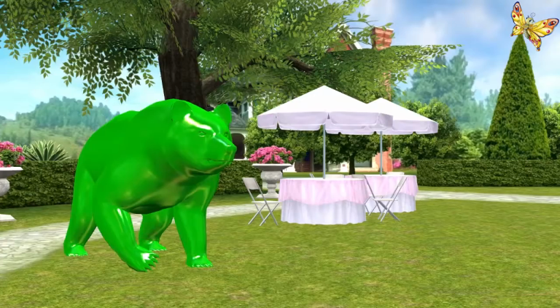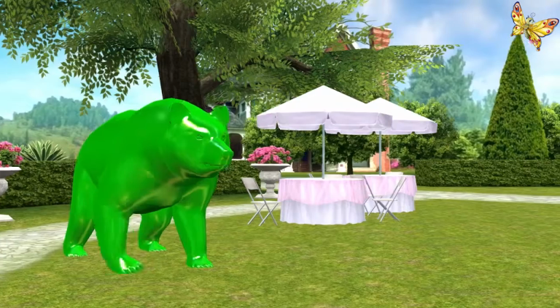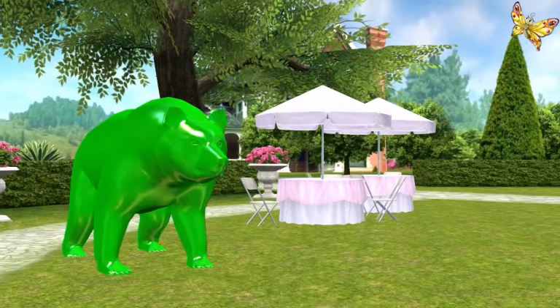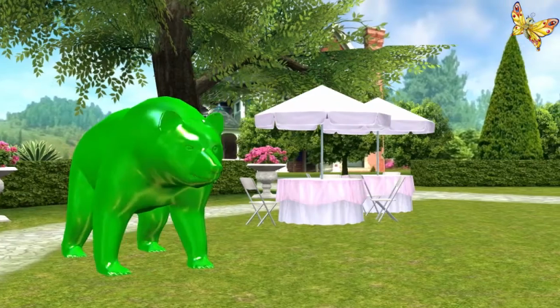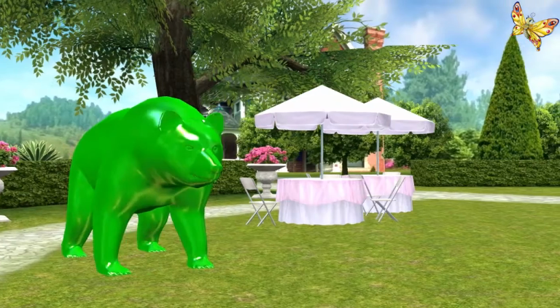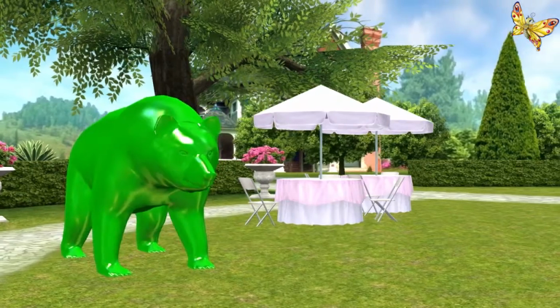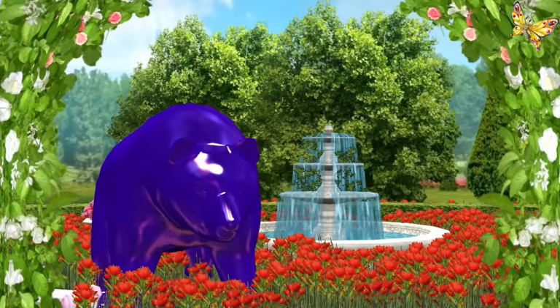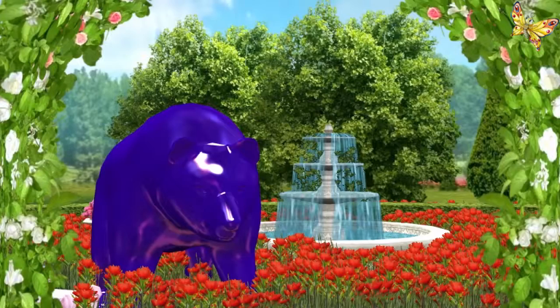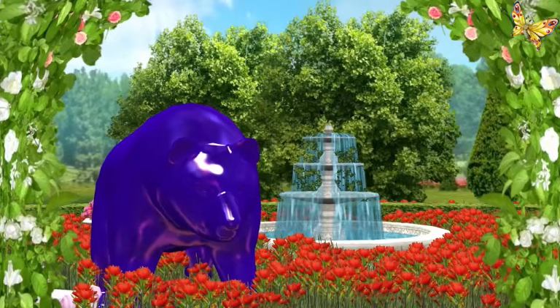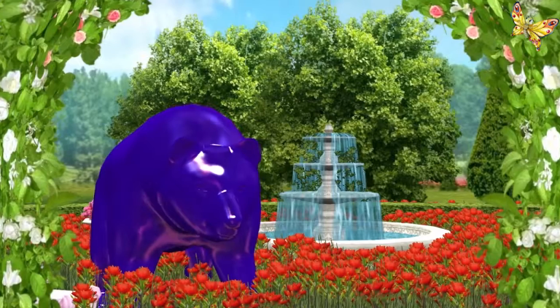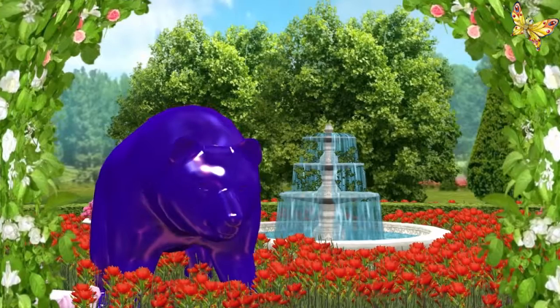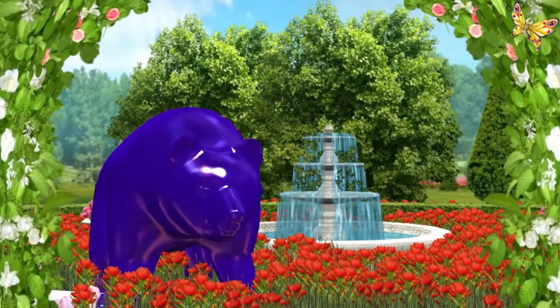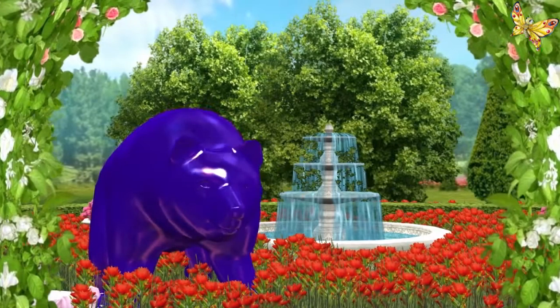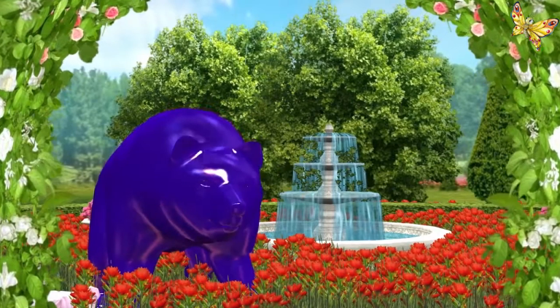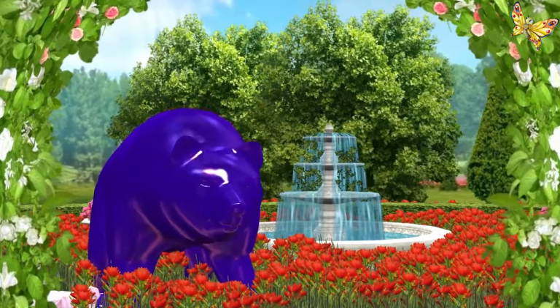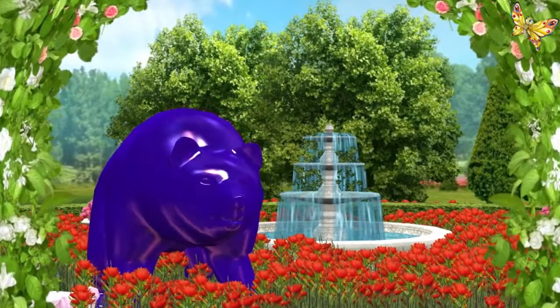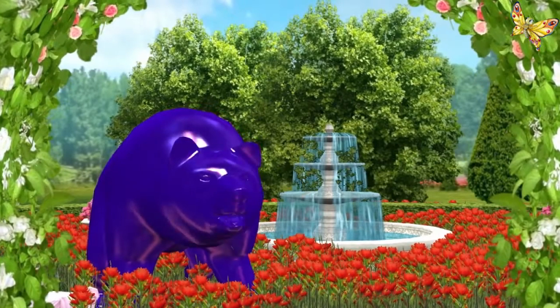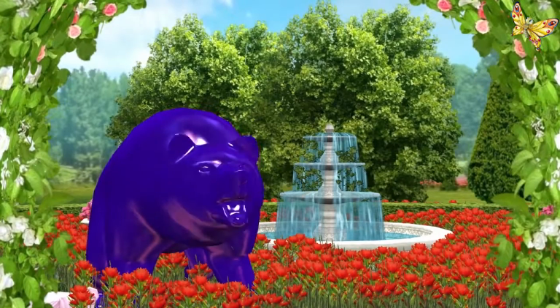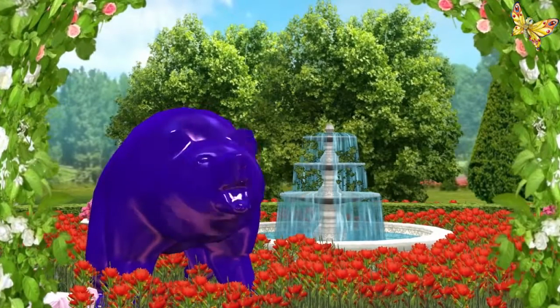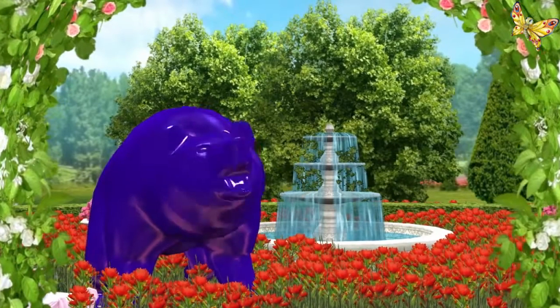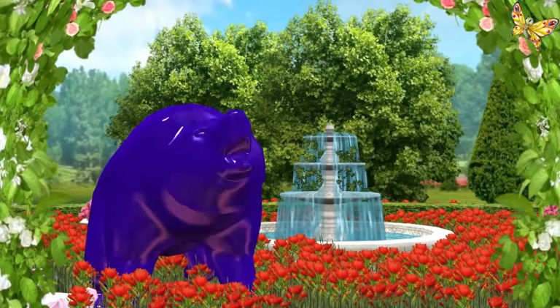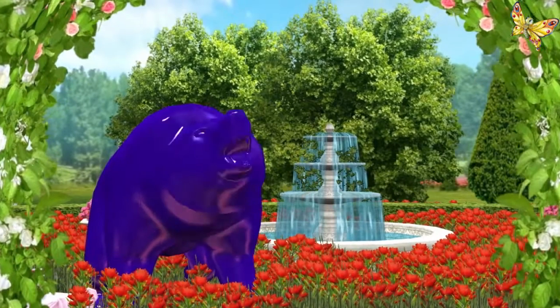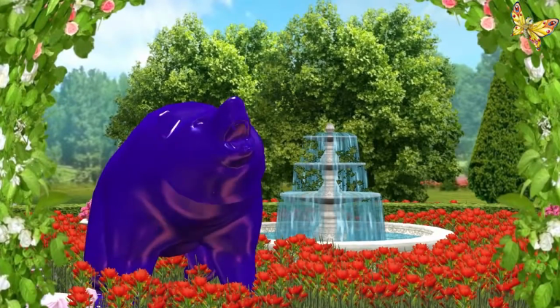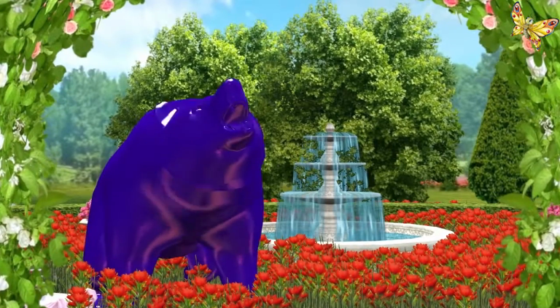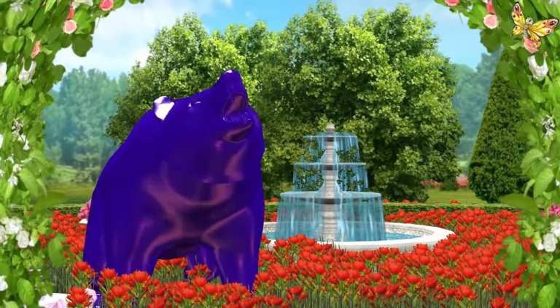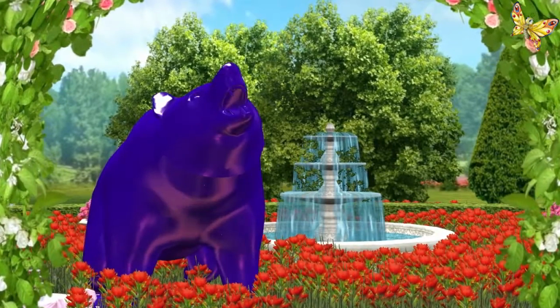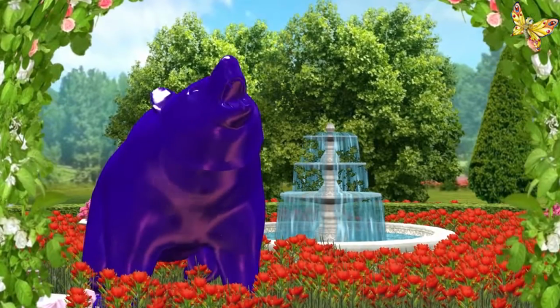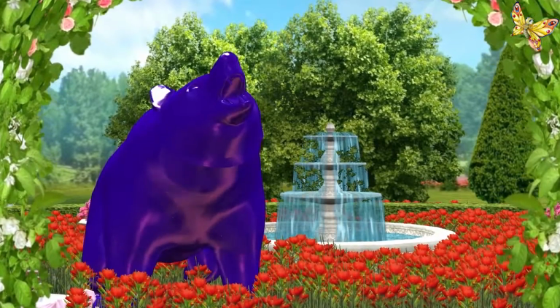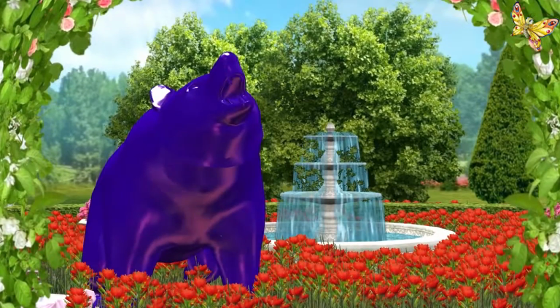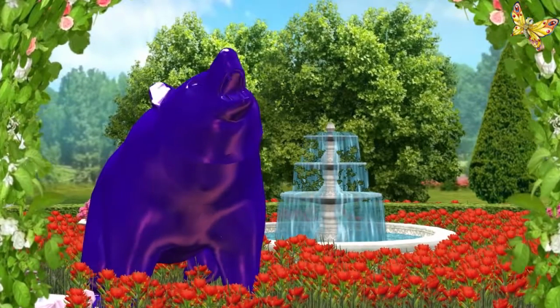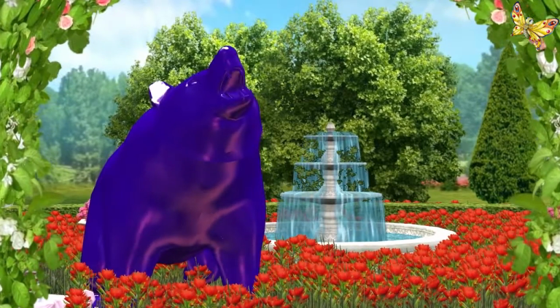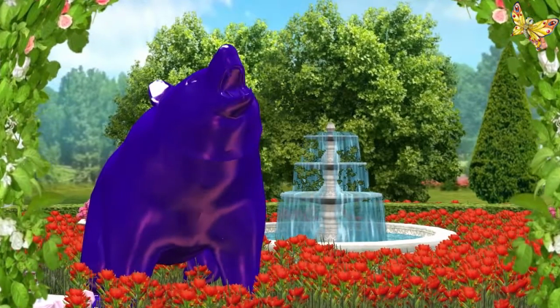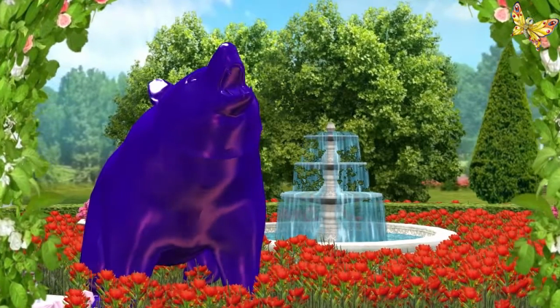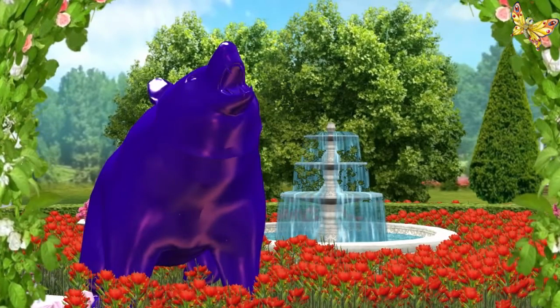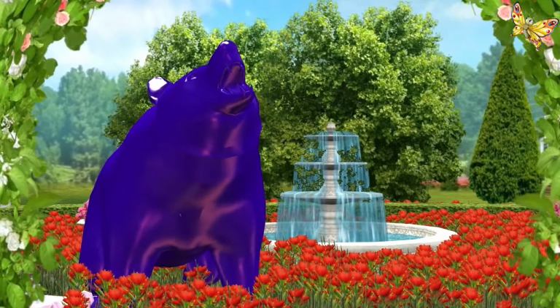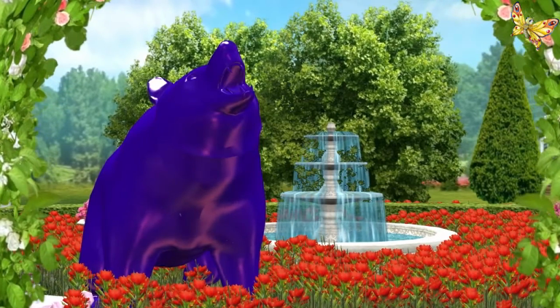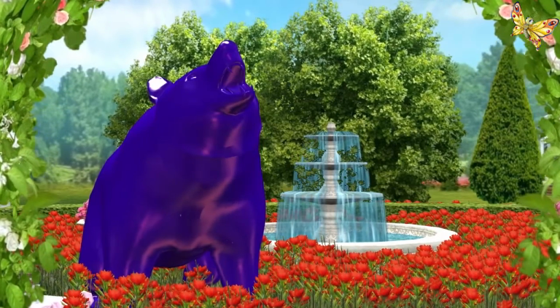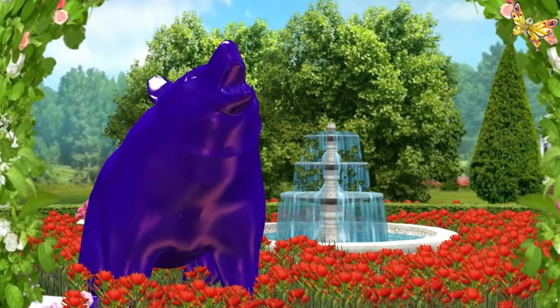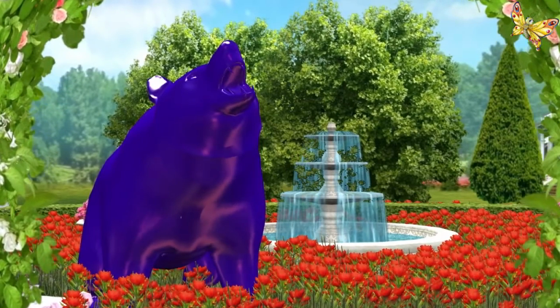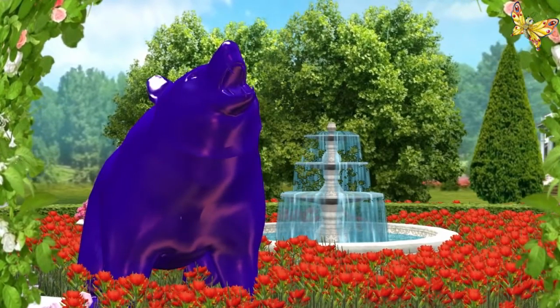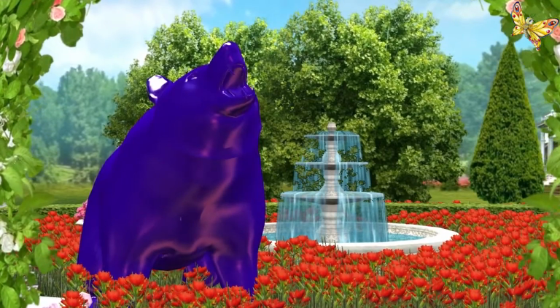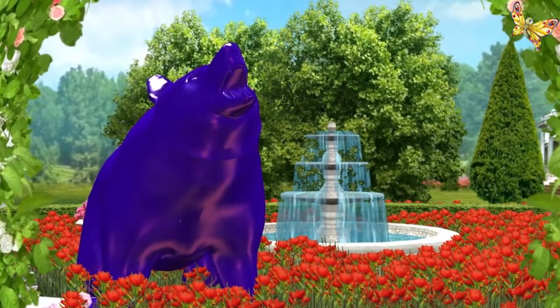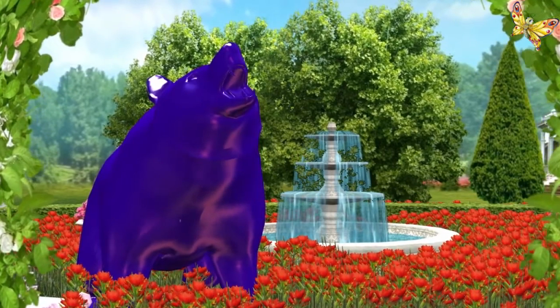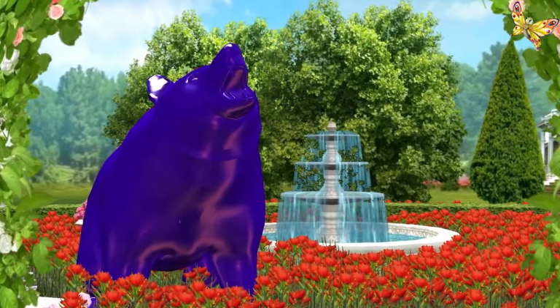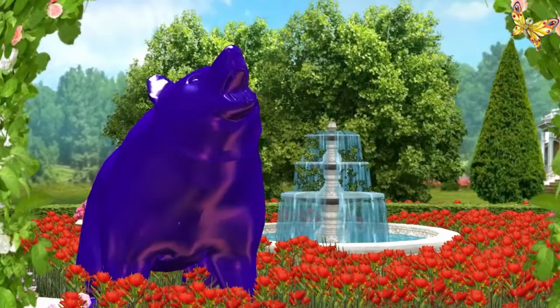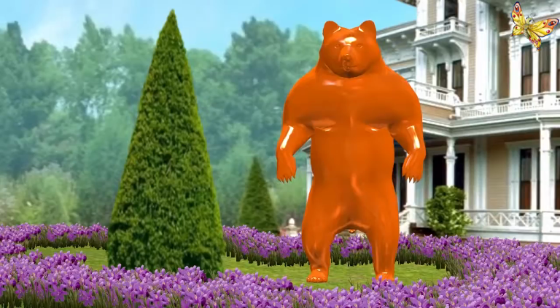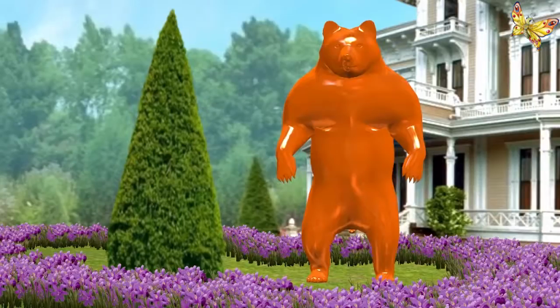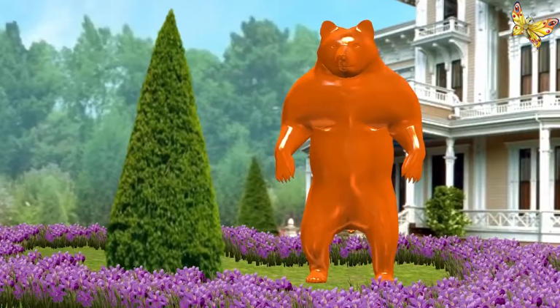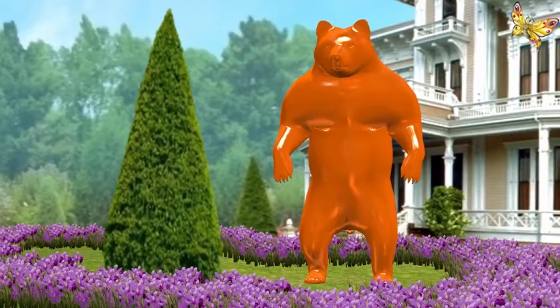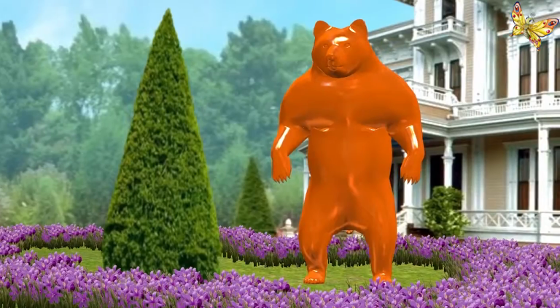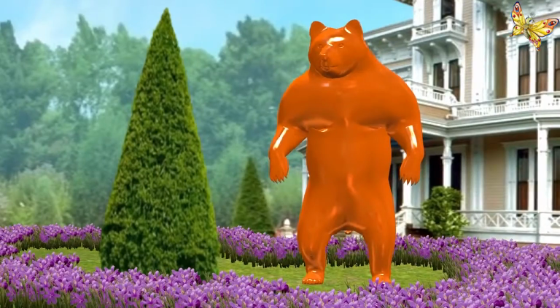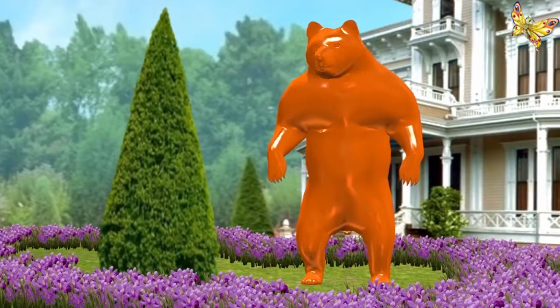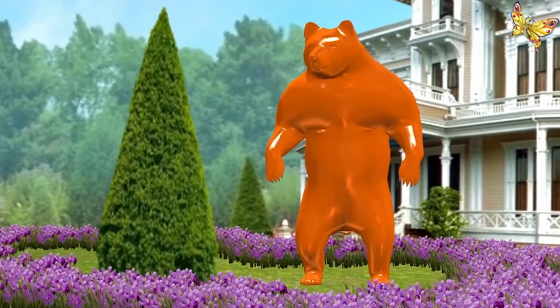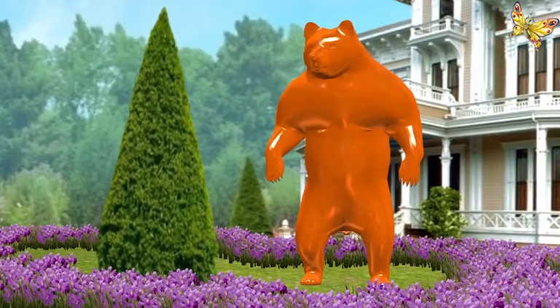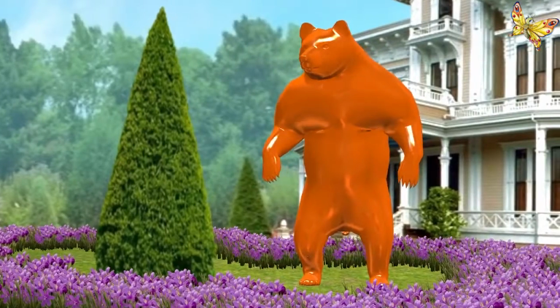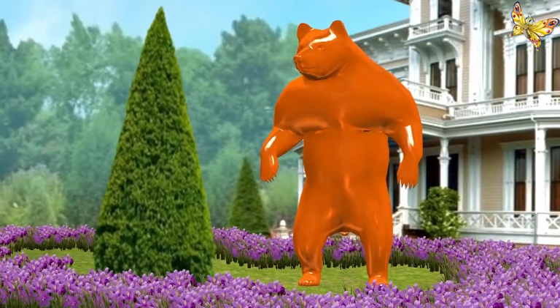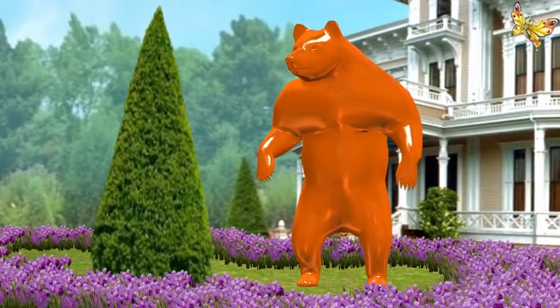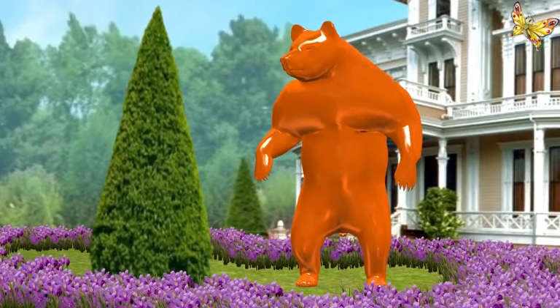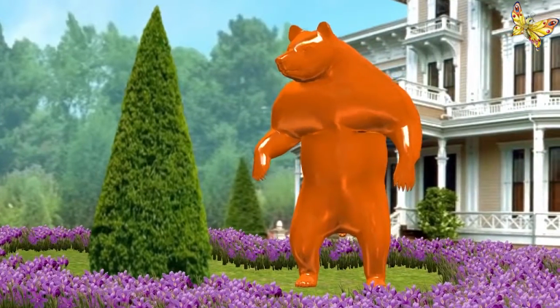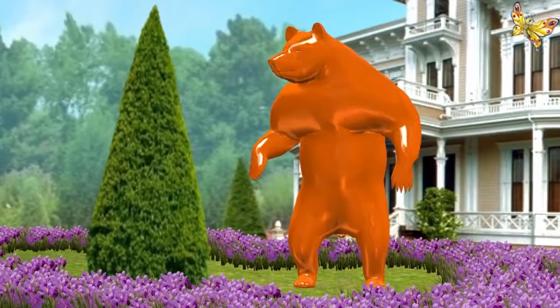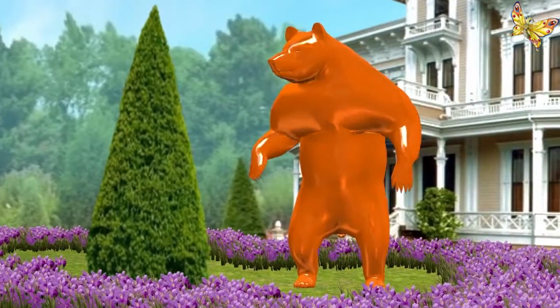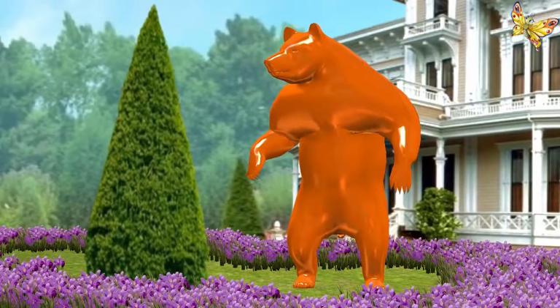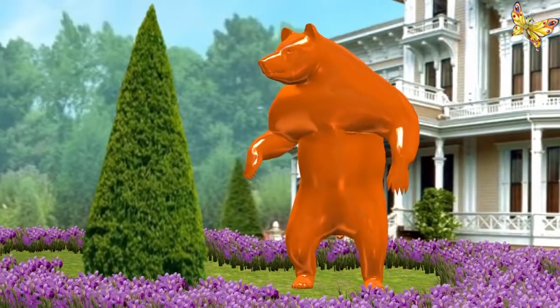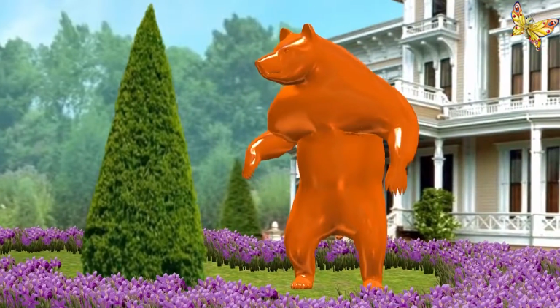Purple. This is purple. Orange. This is orange.